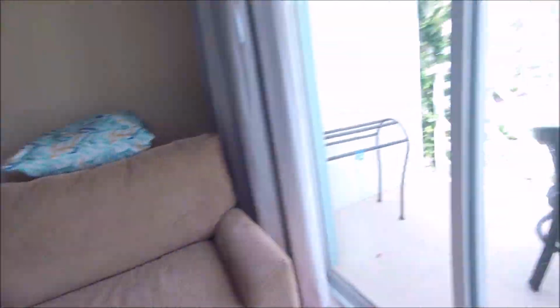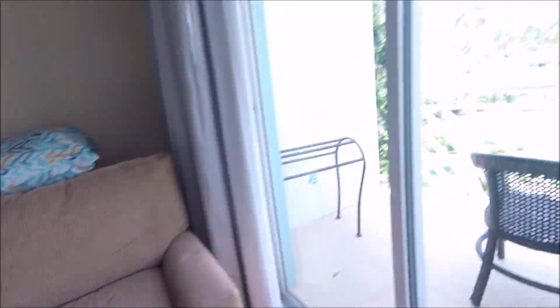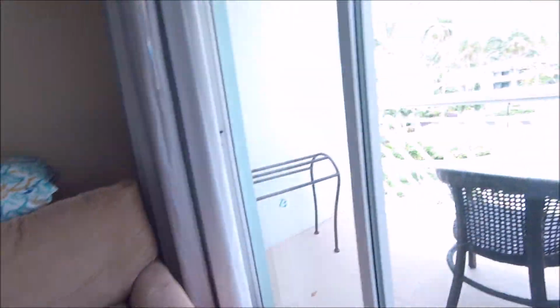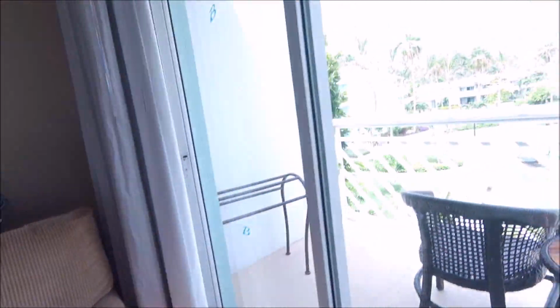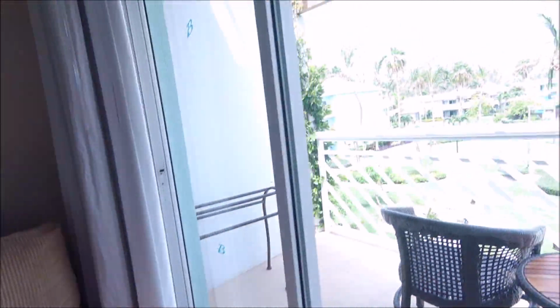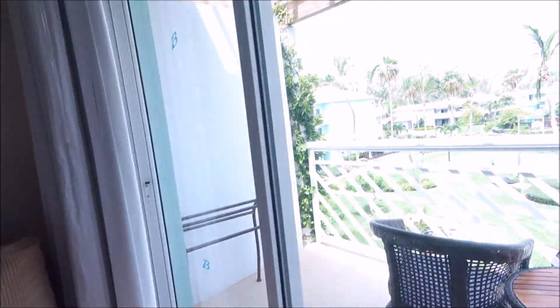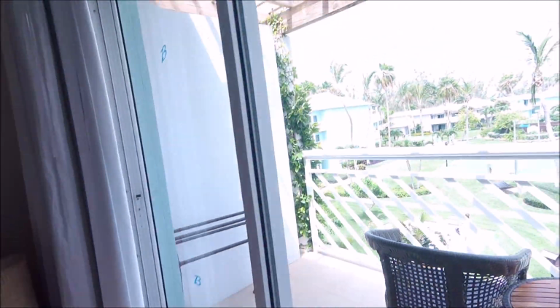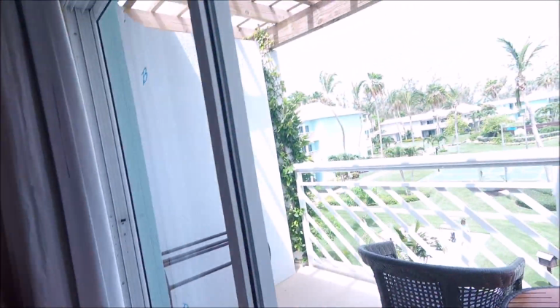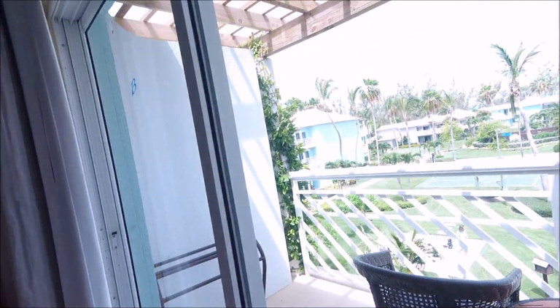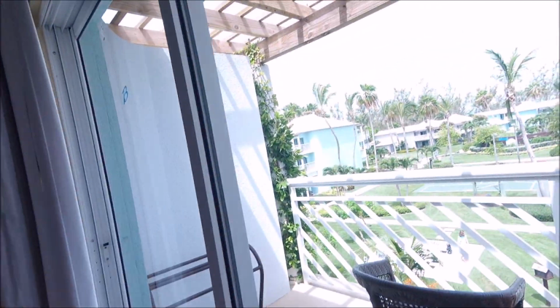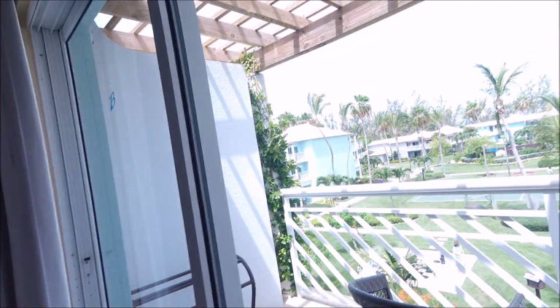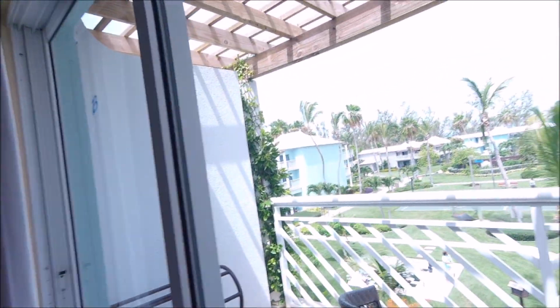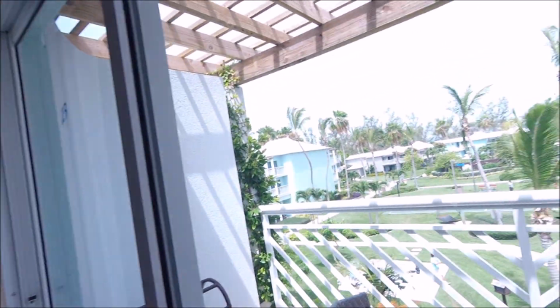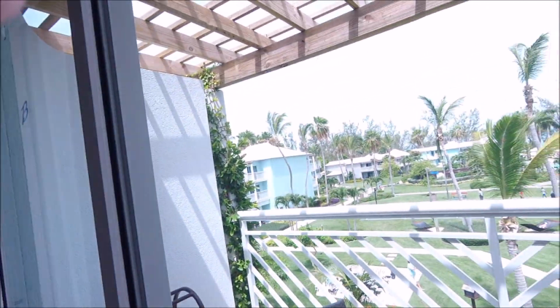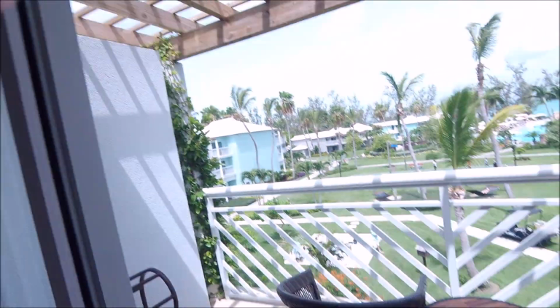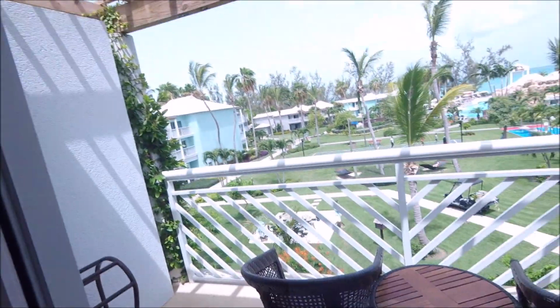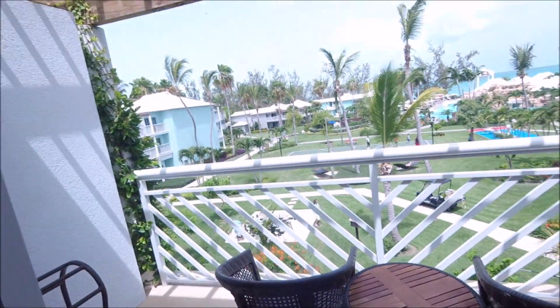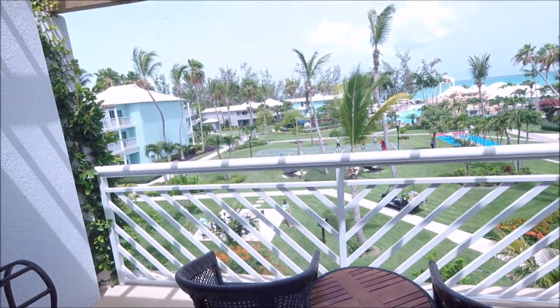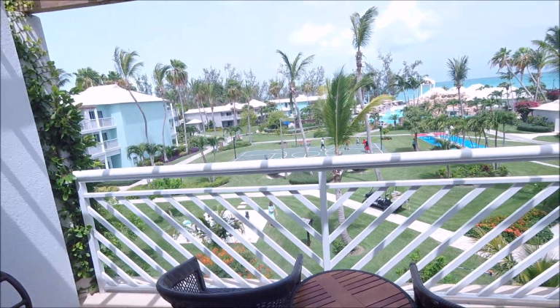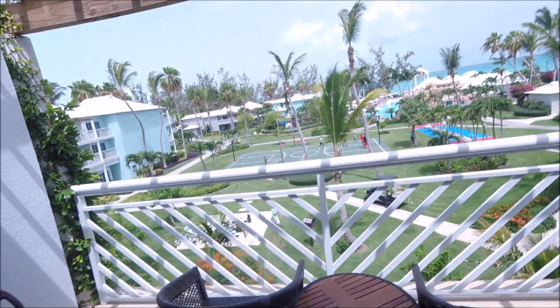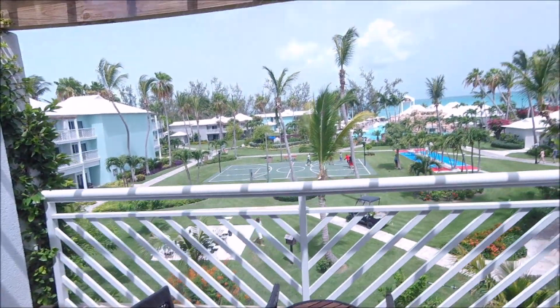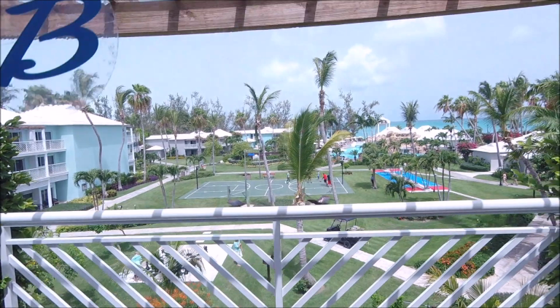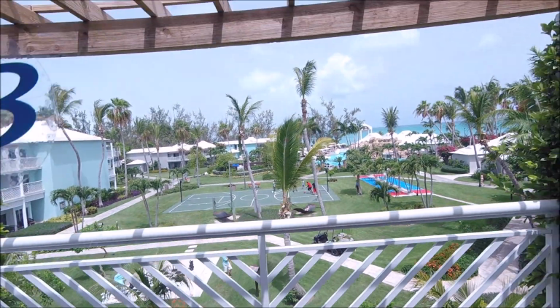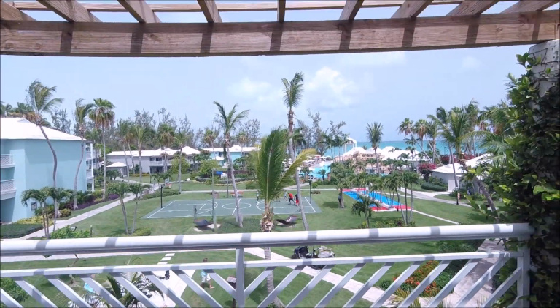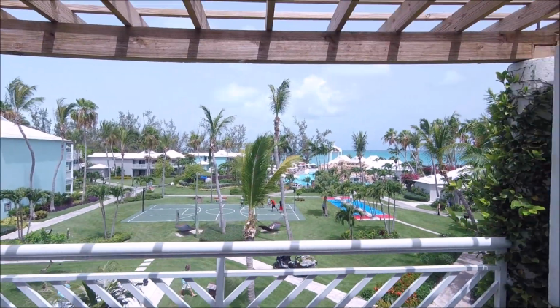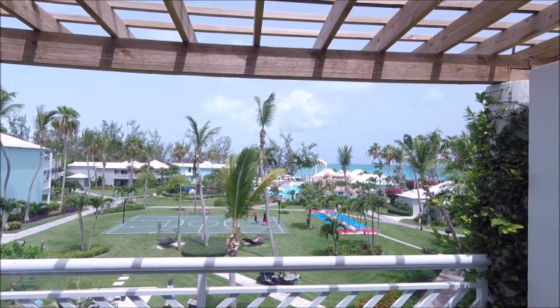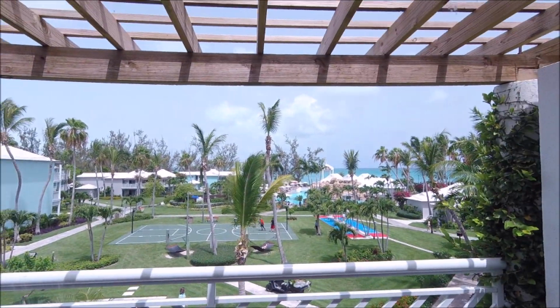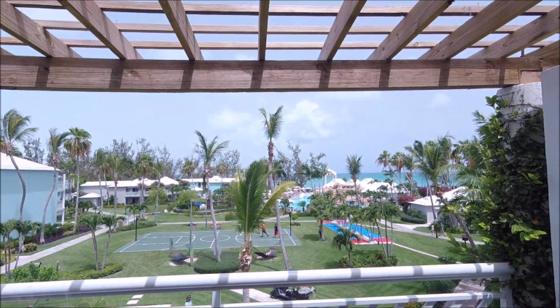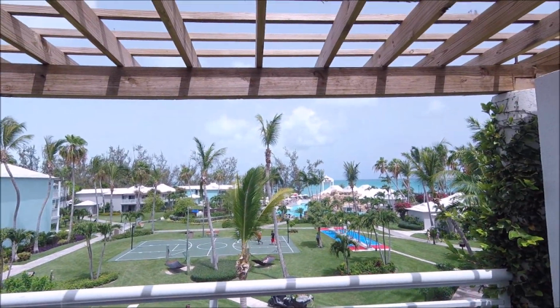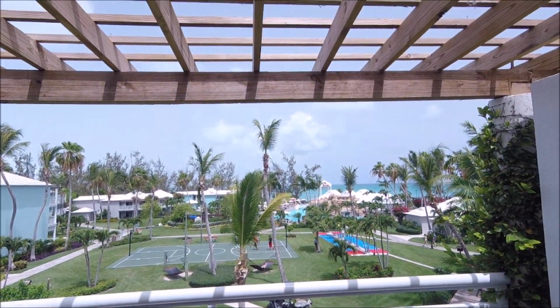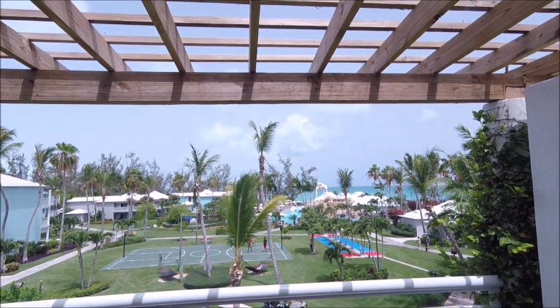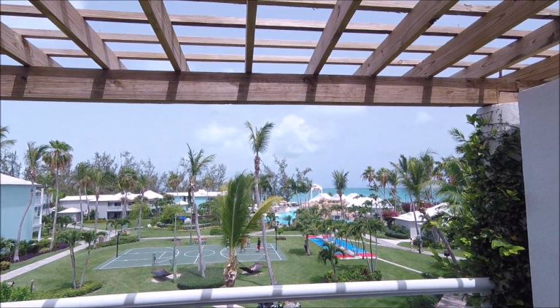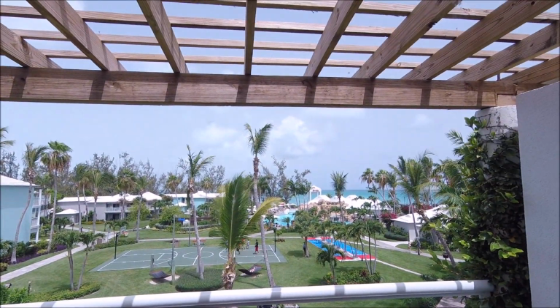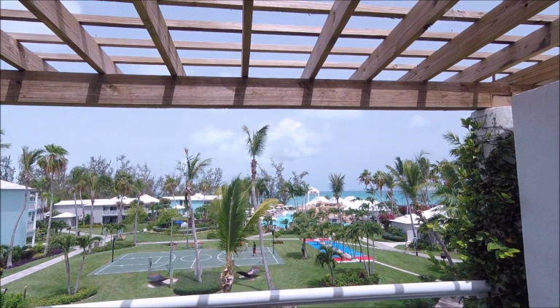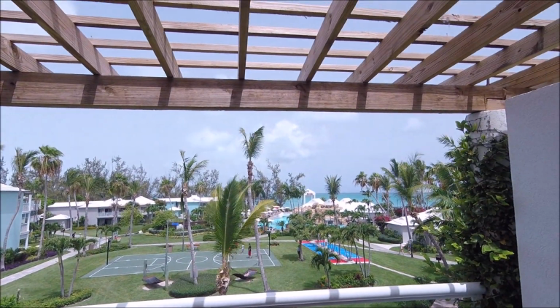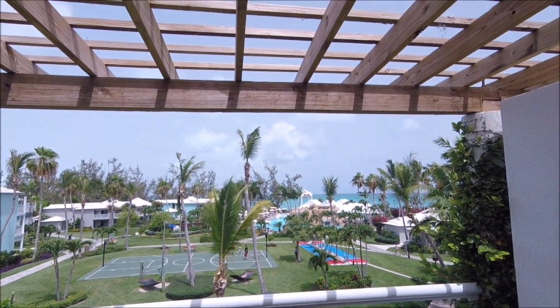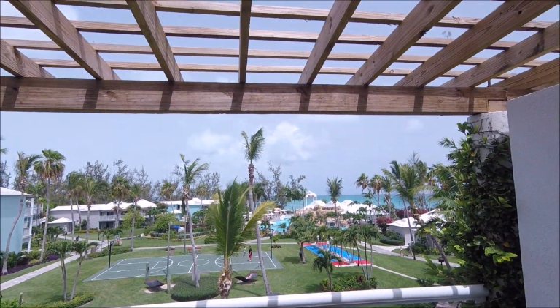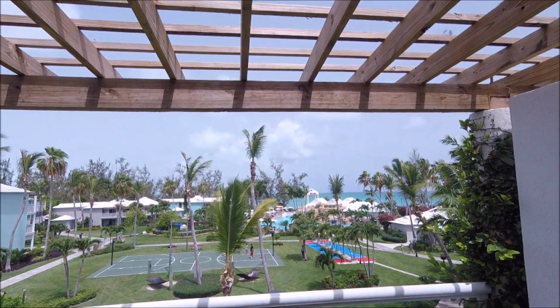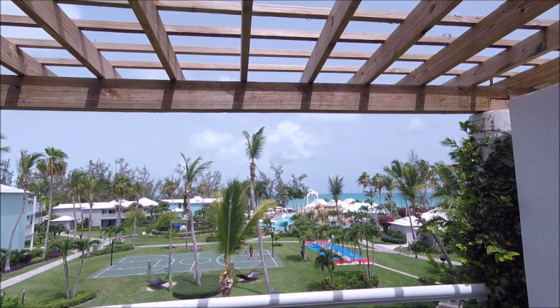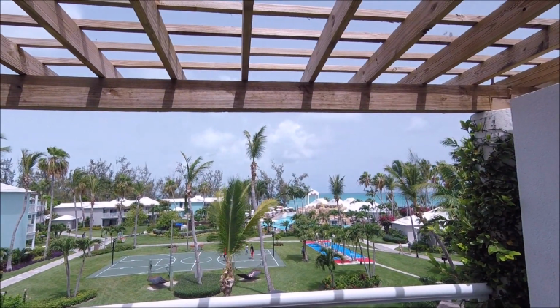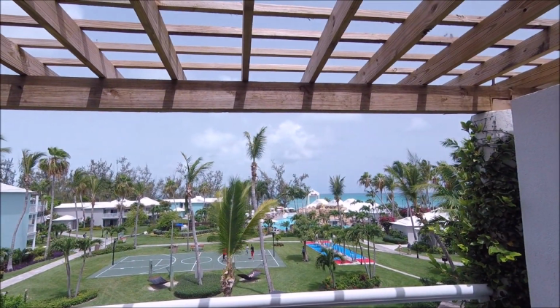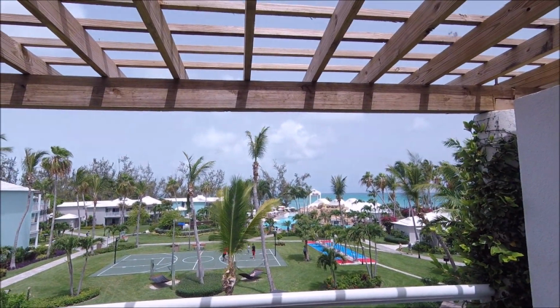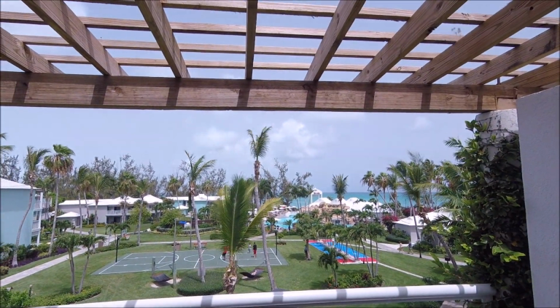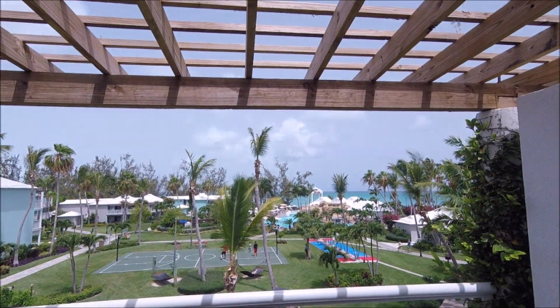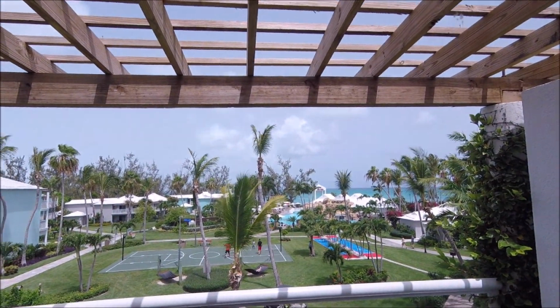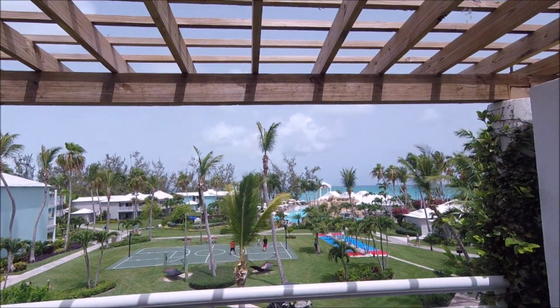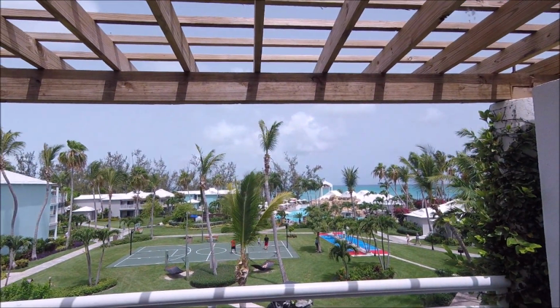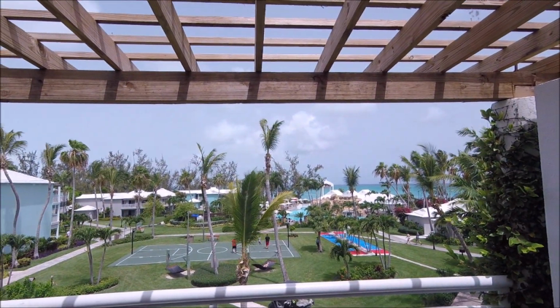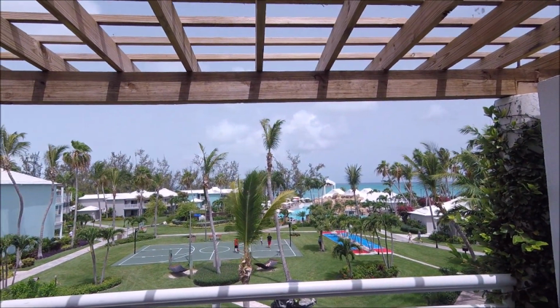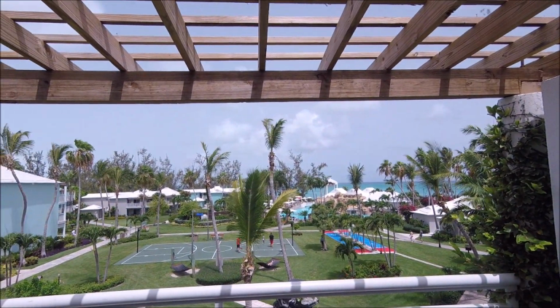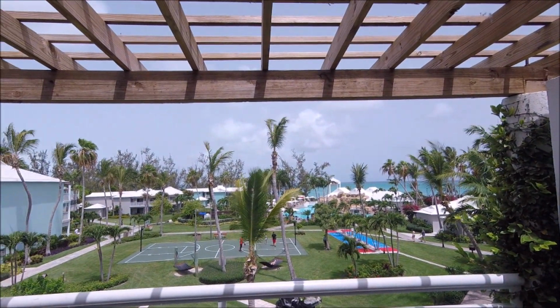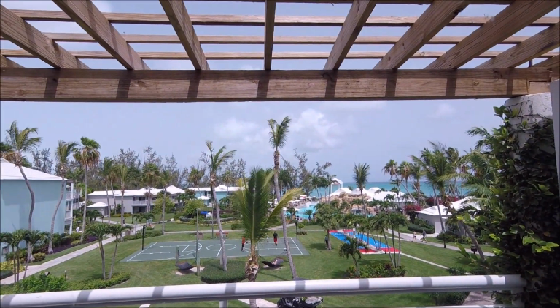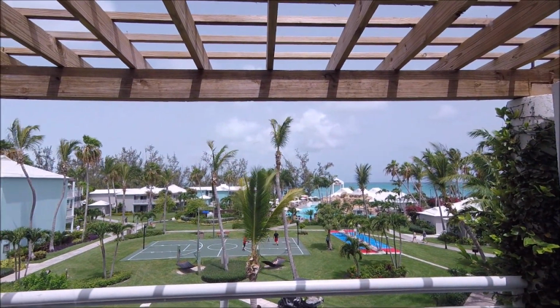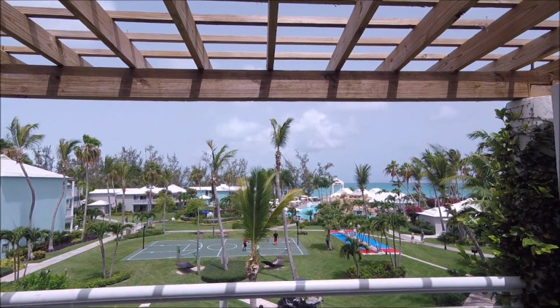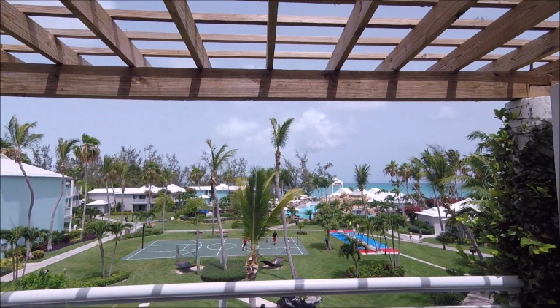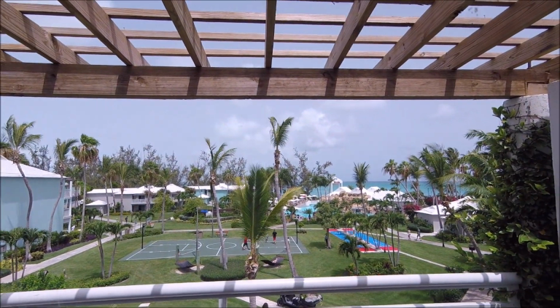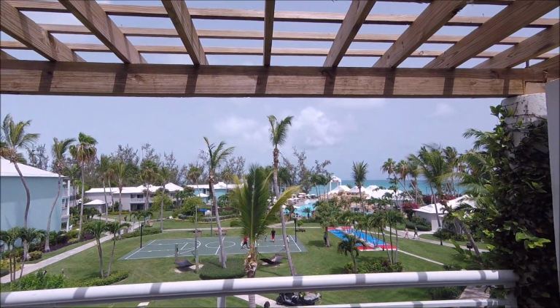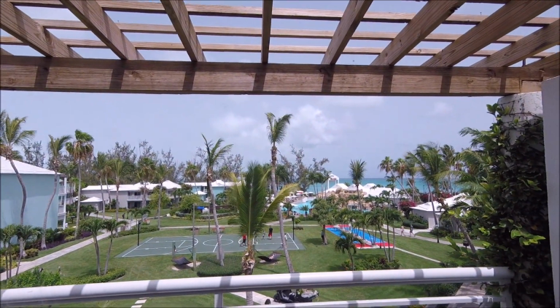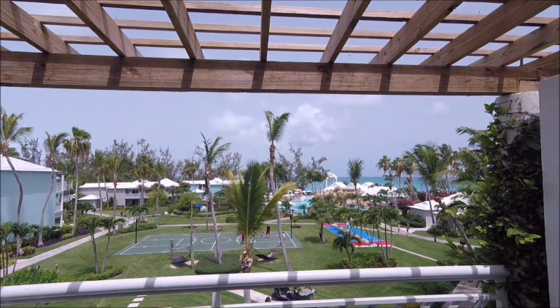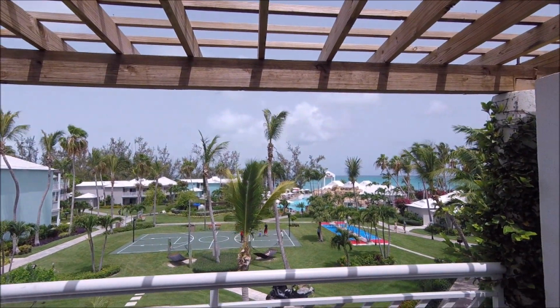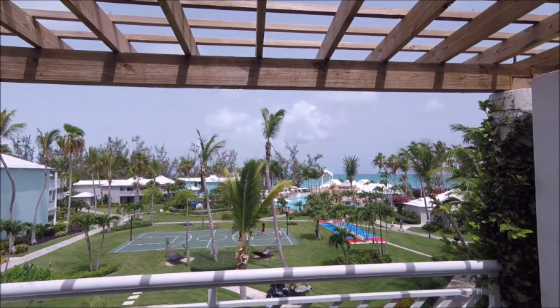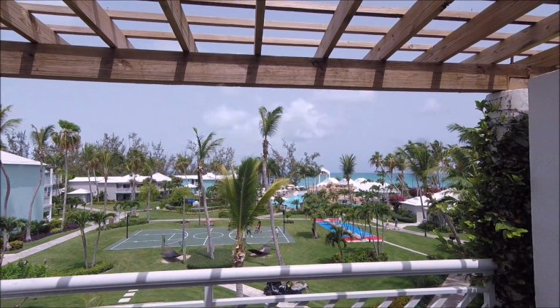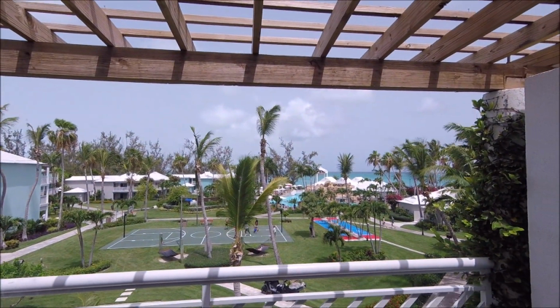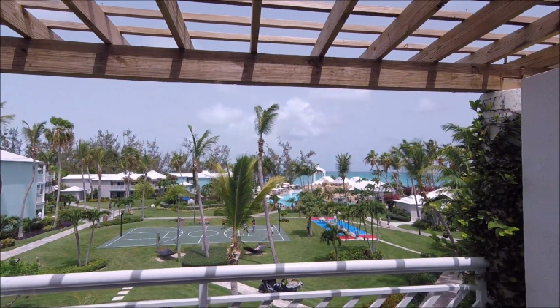And a balcony overlooking the pool and the sea, and a basketball court.